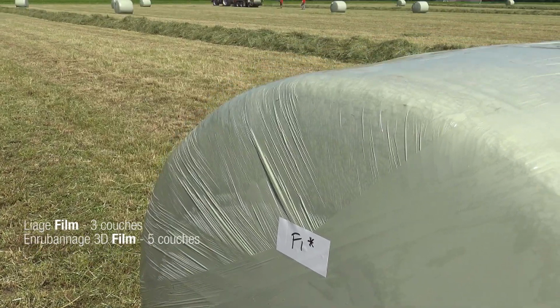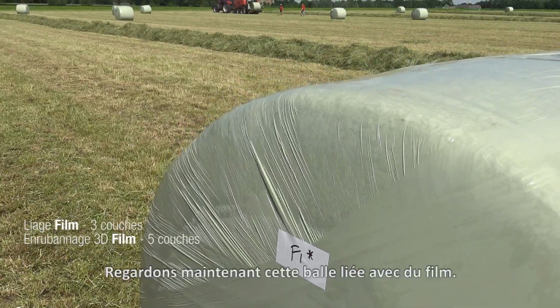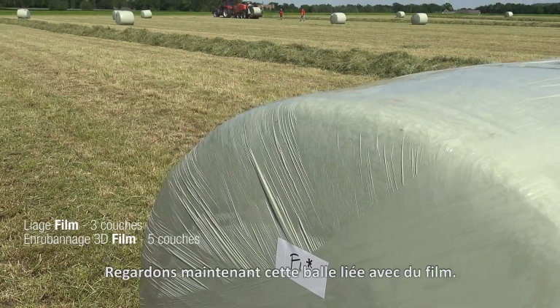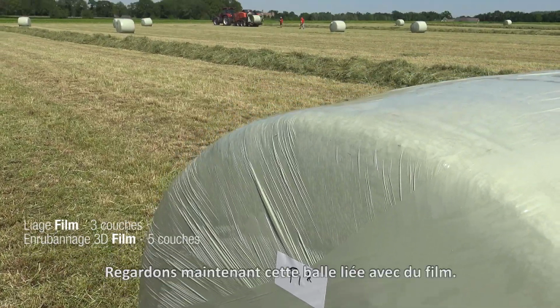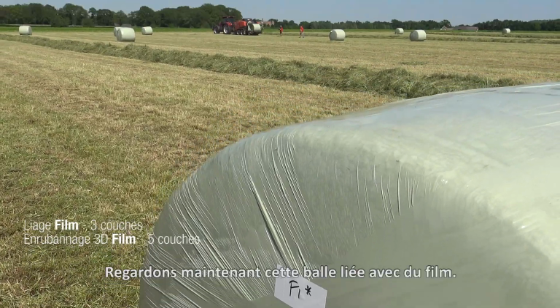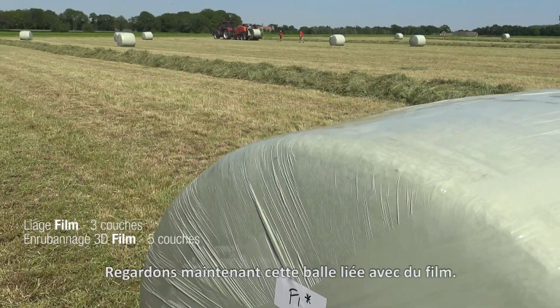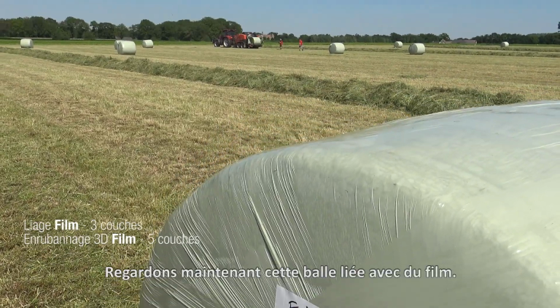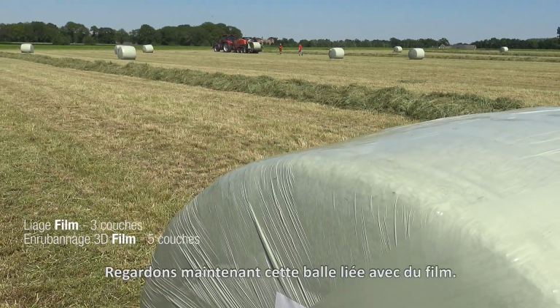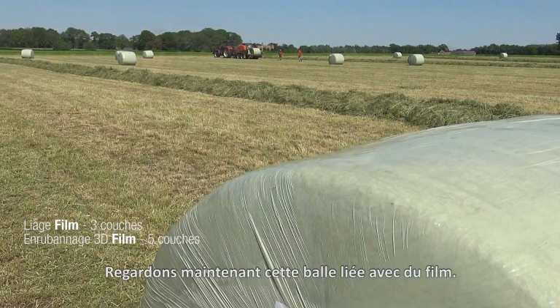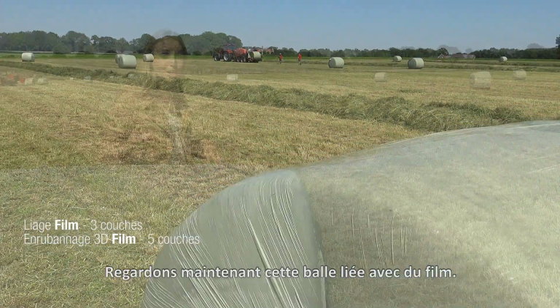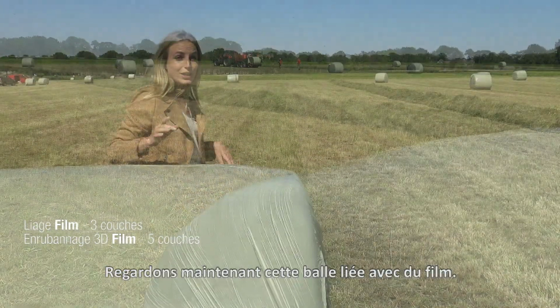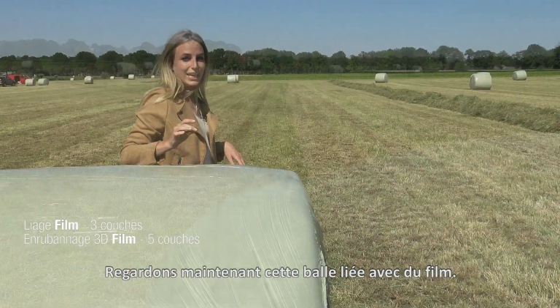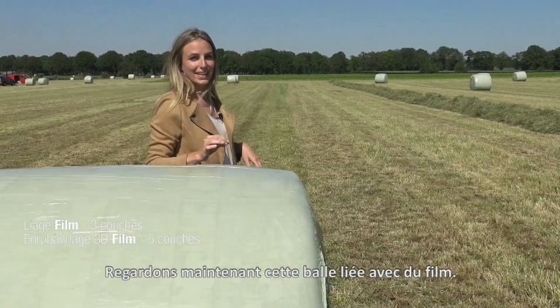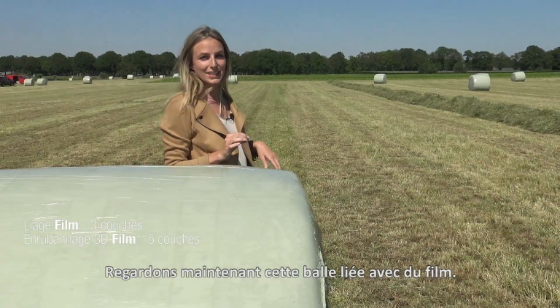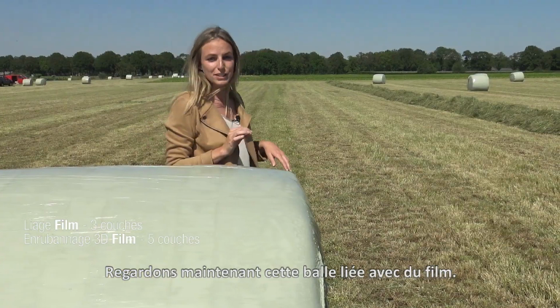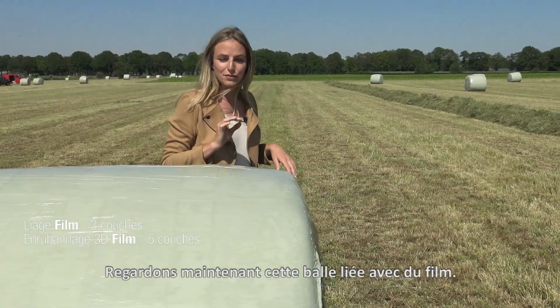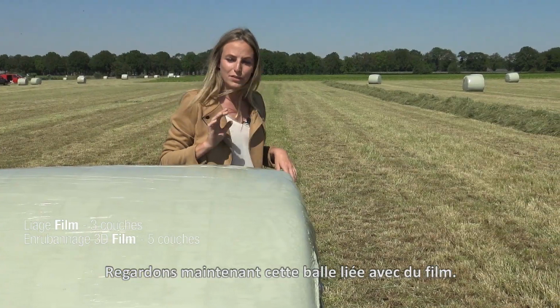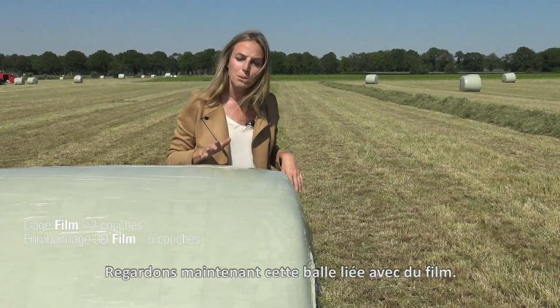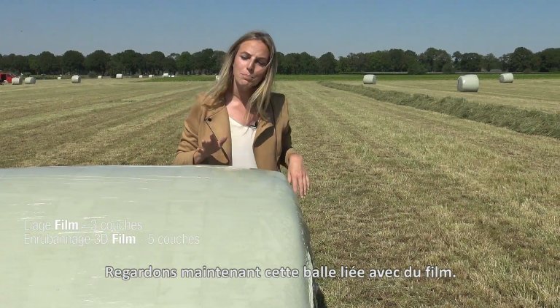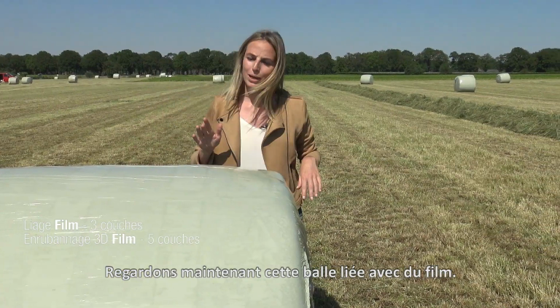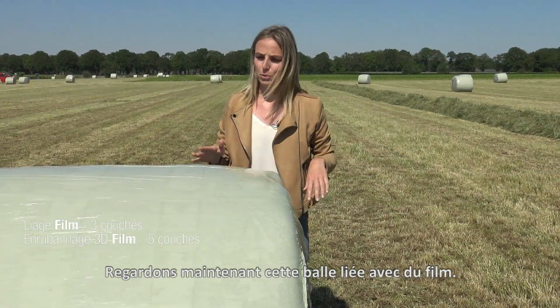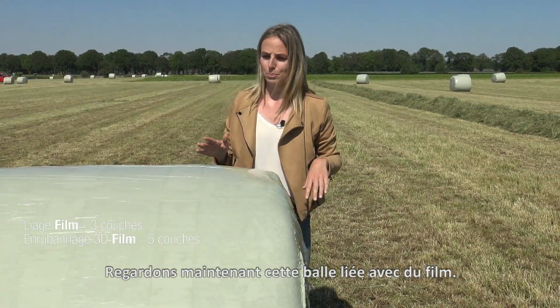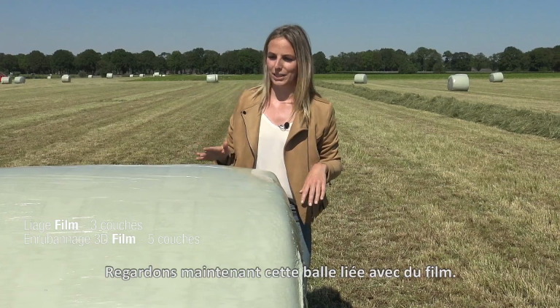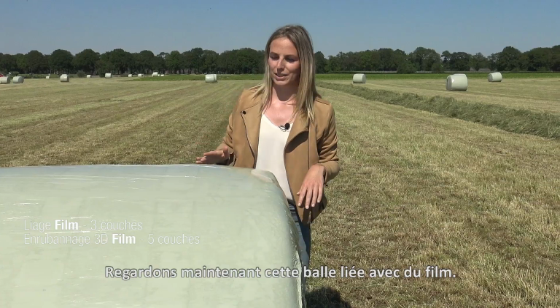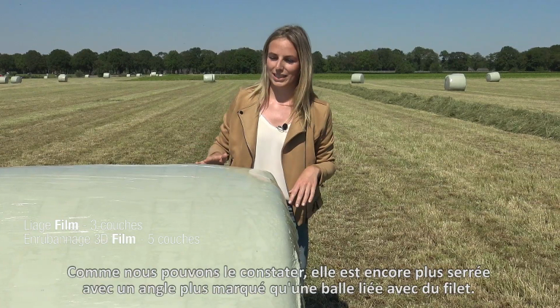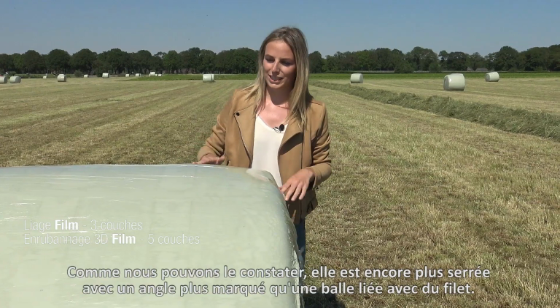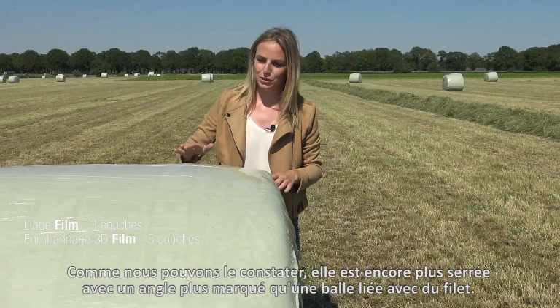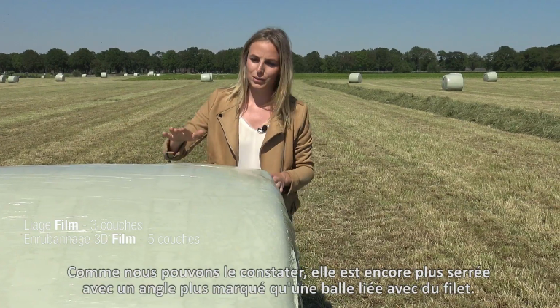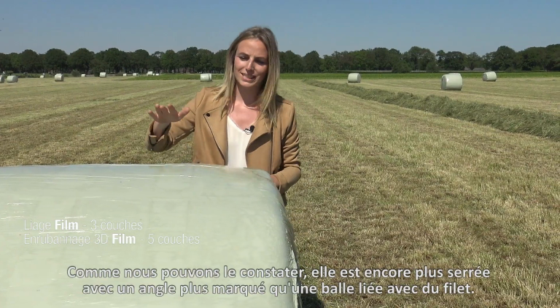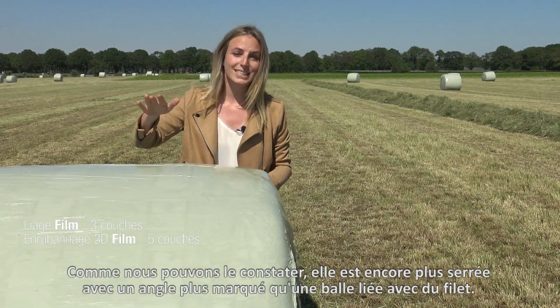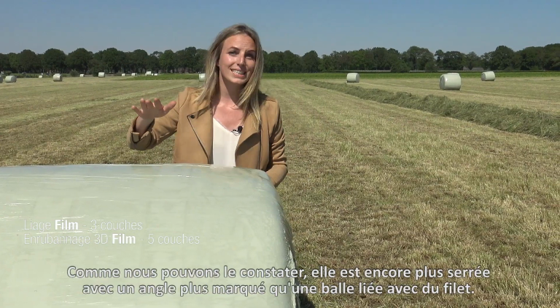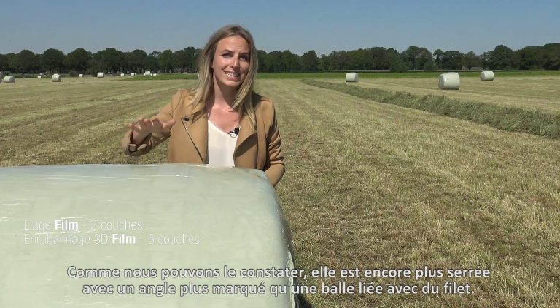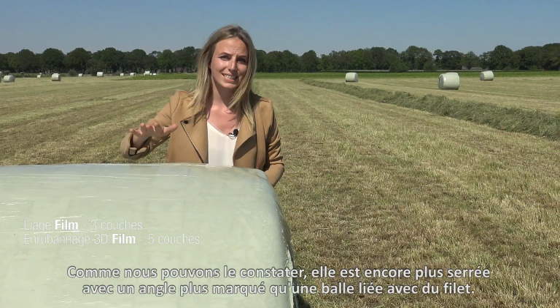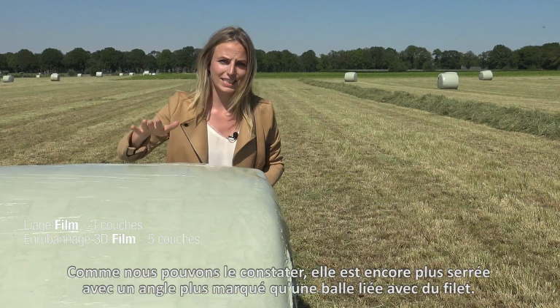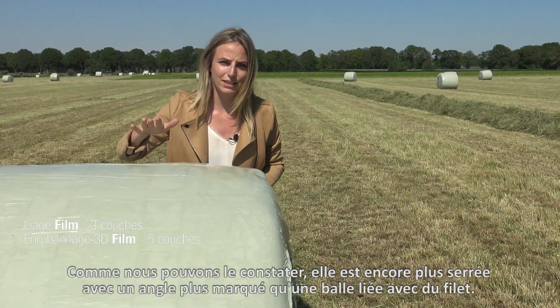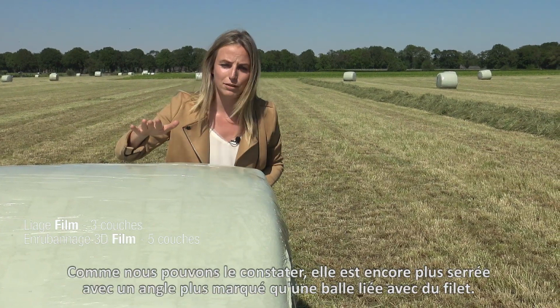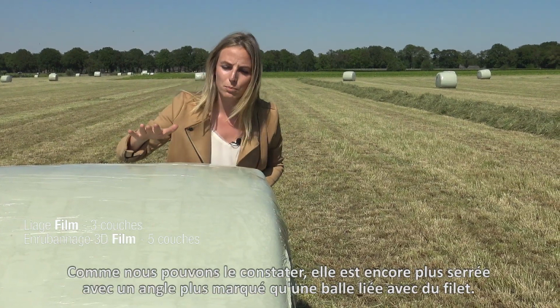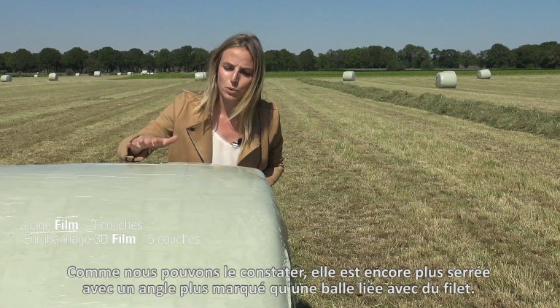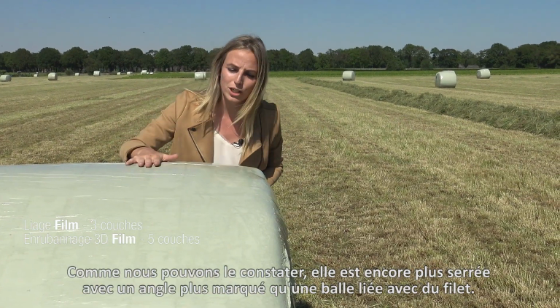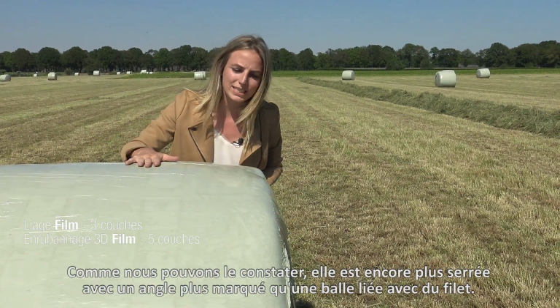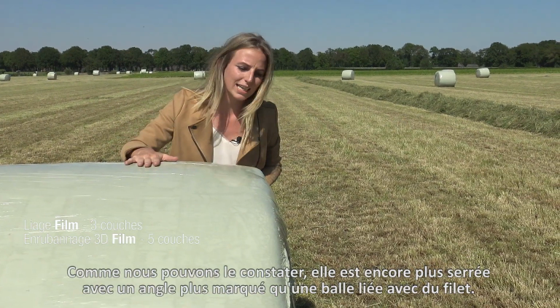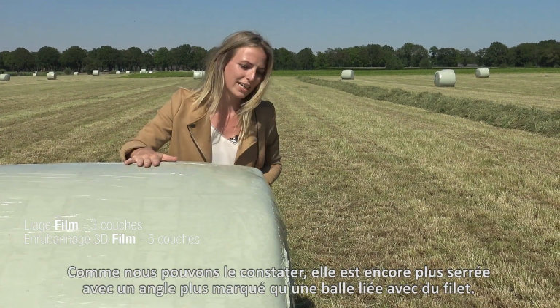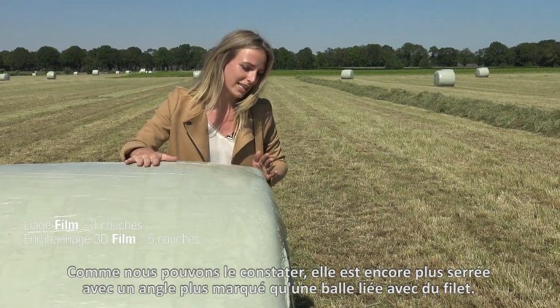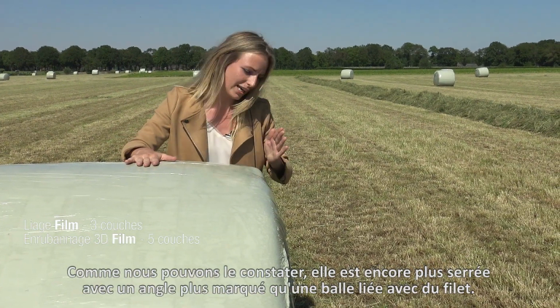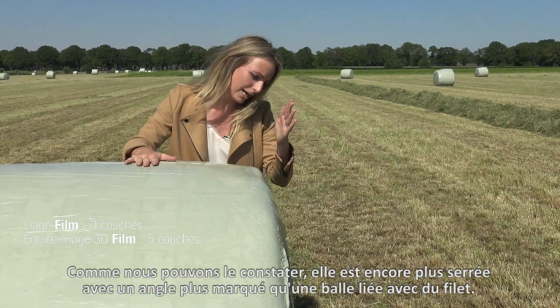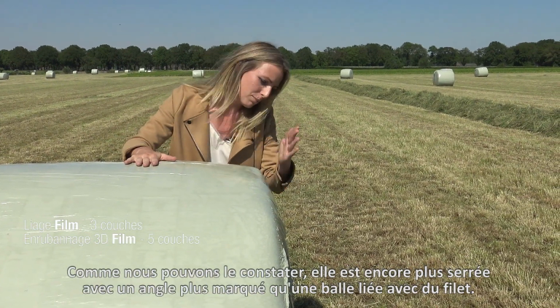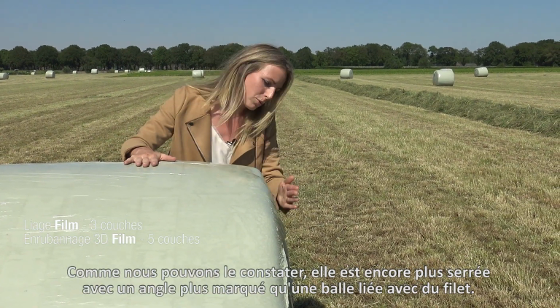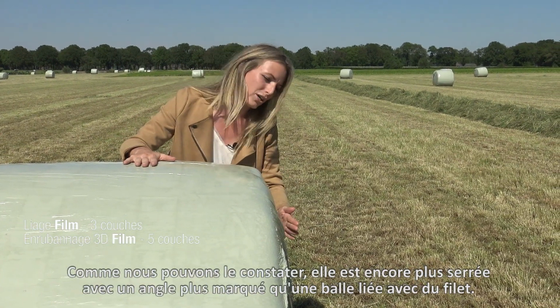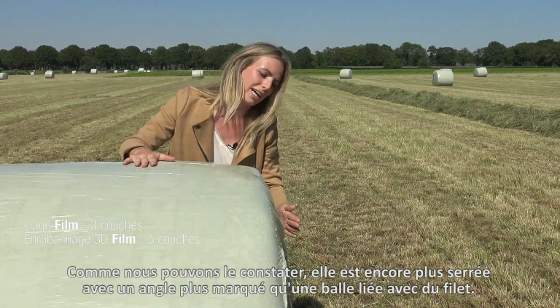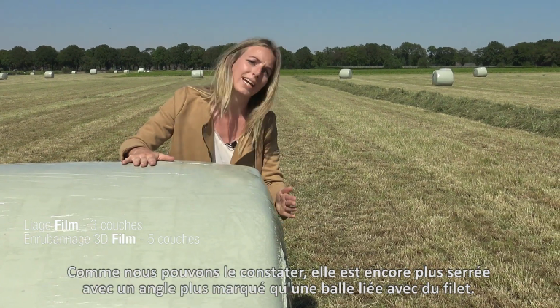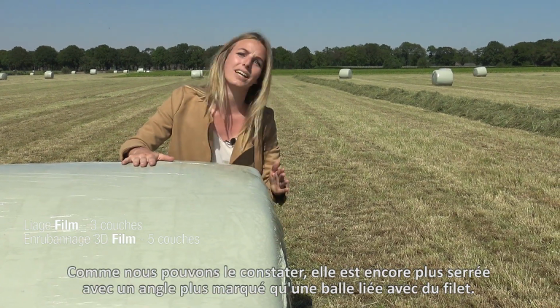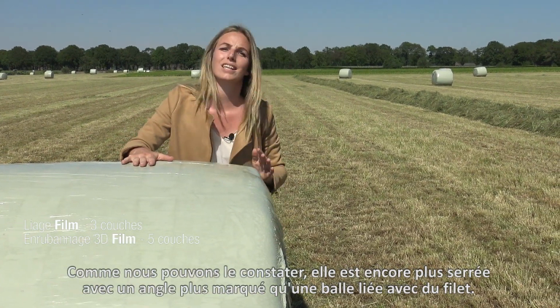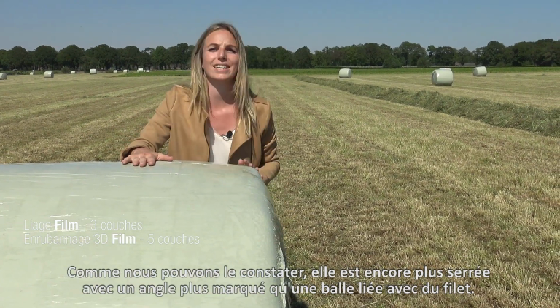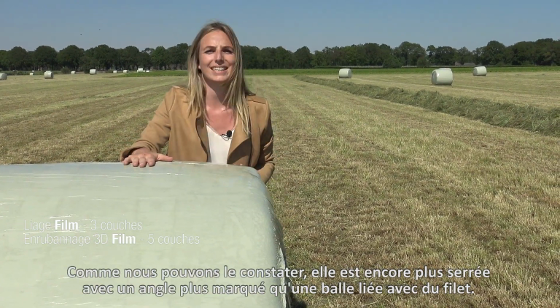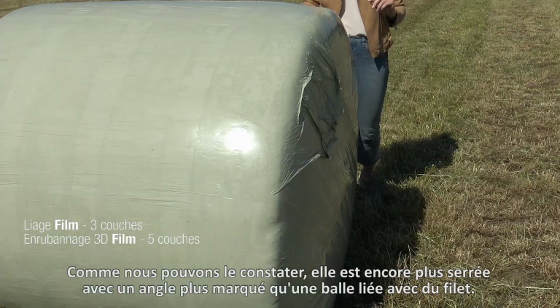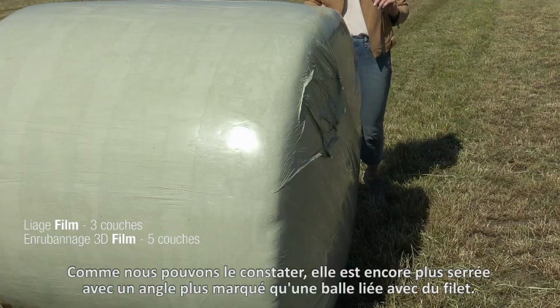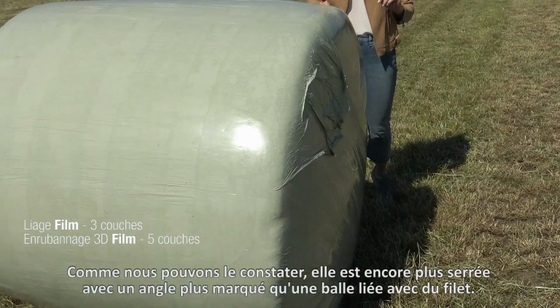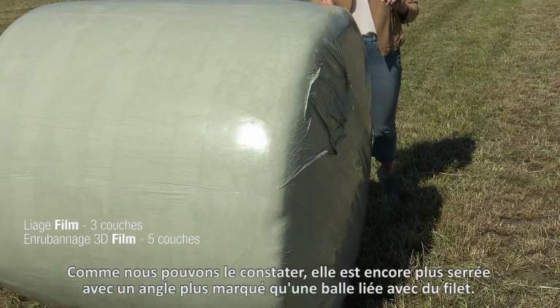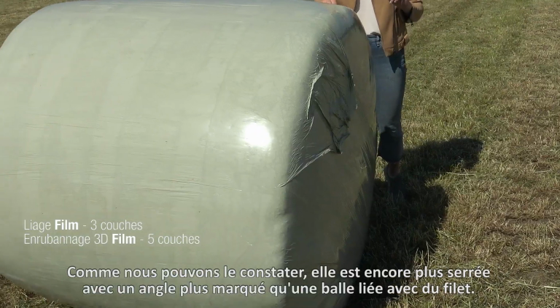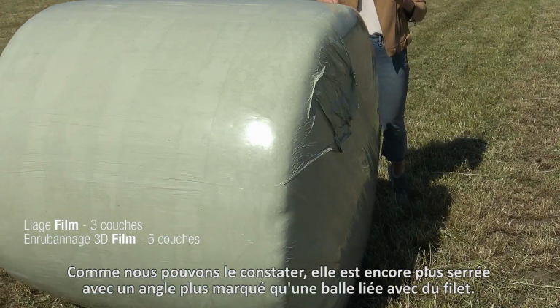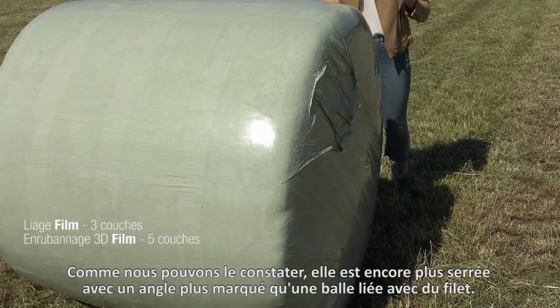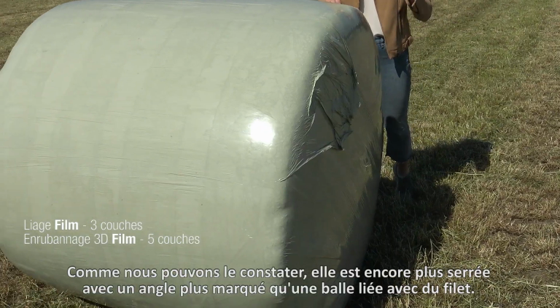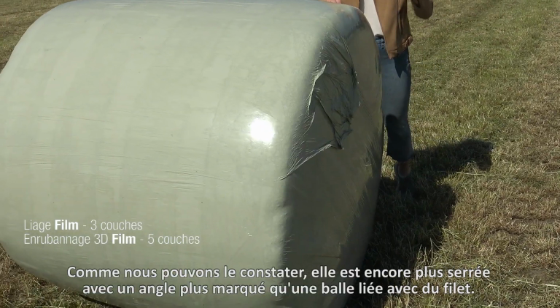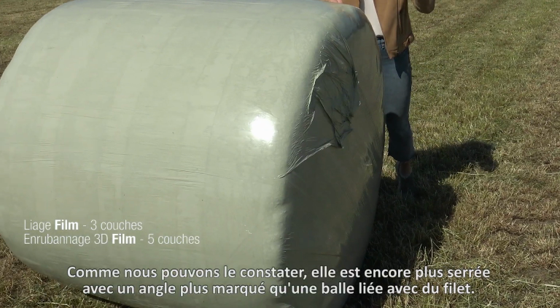Now have a look at this film-bound bale — as you can see, it's even more tight and more angular than the net-bound bale.